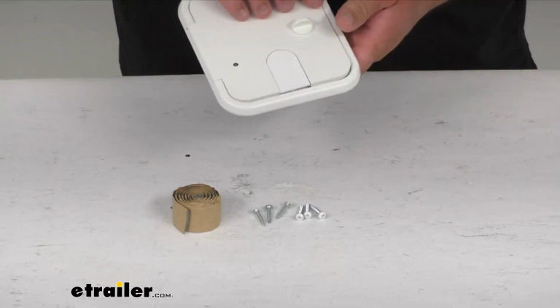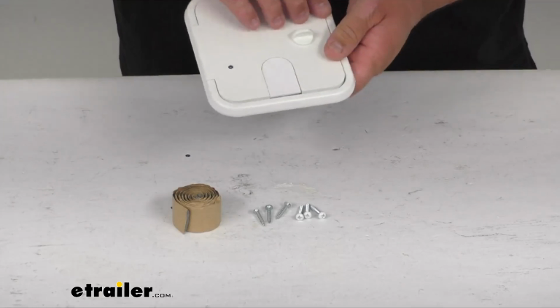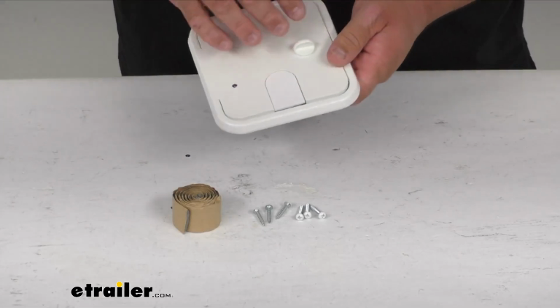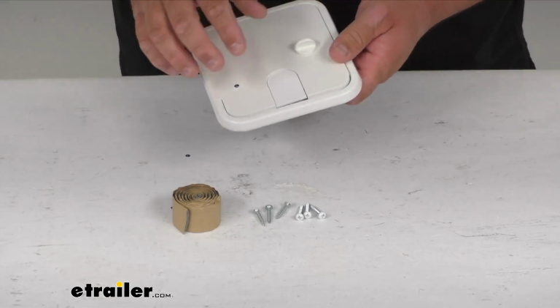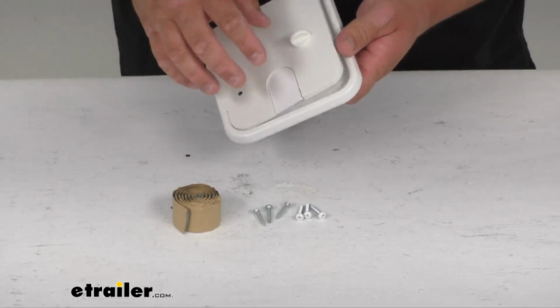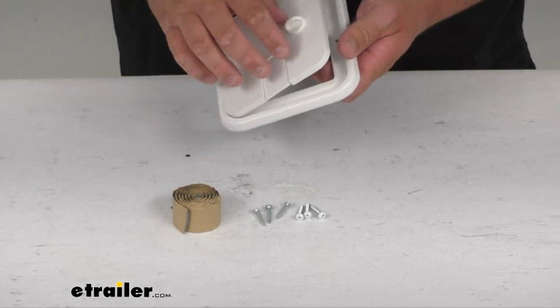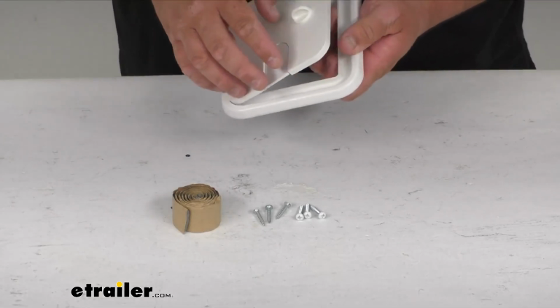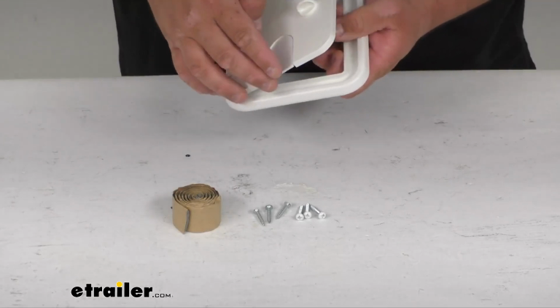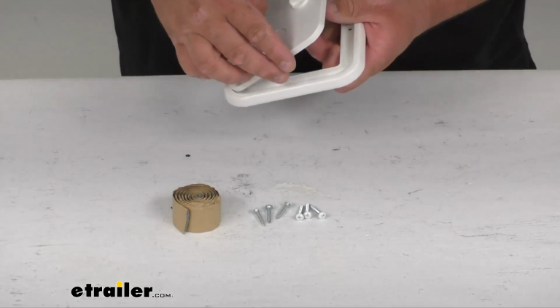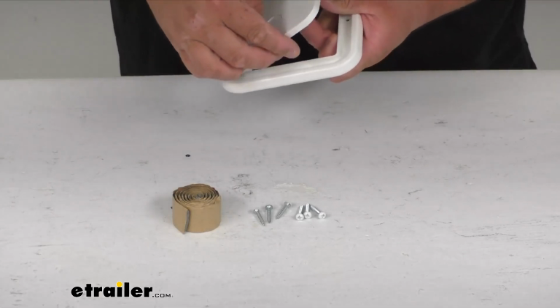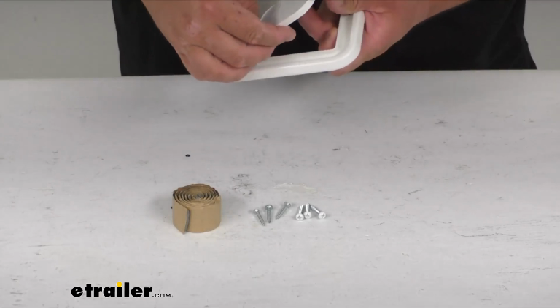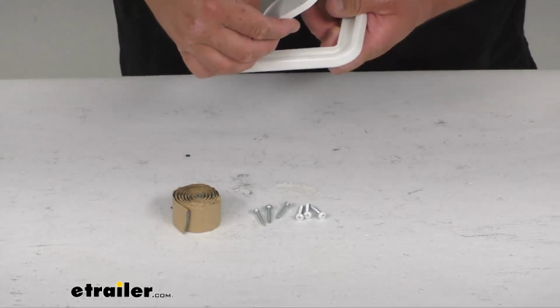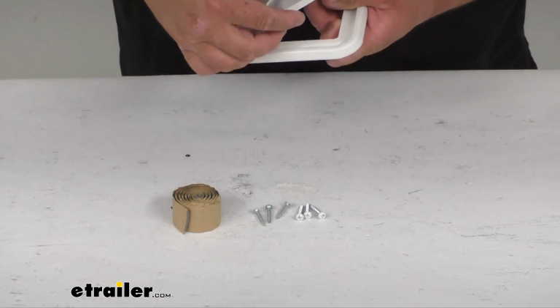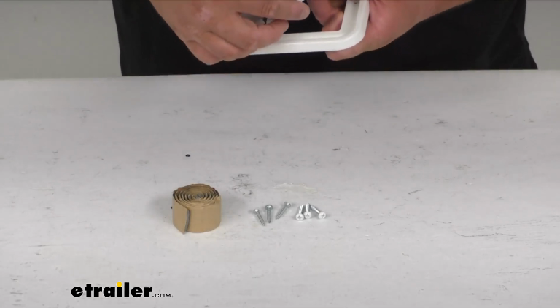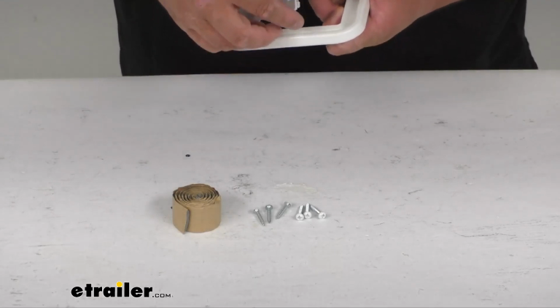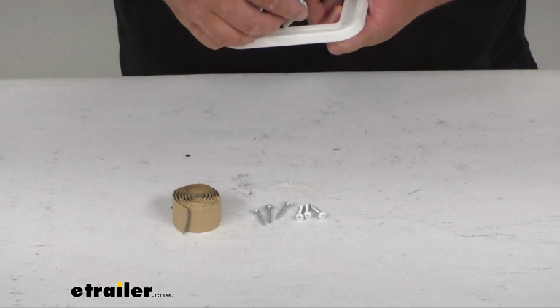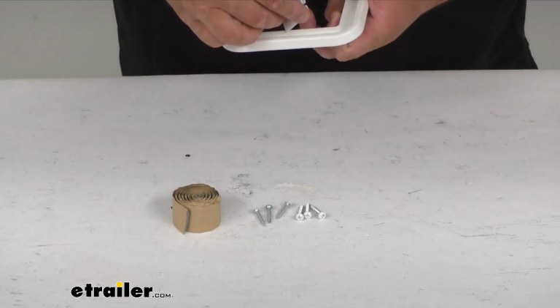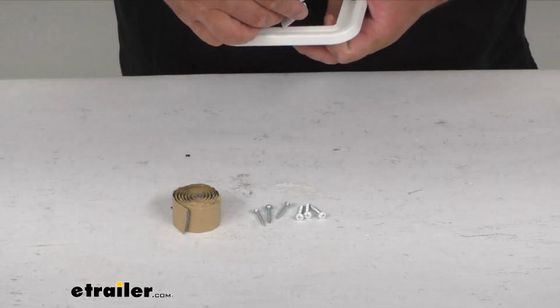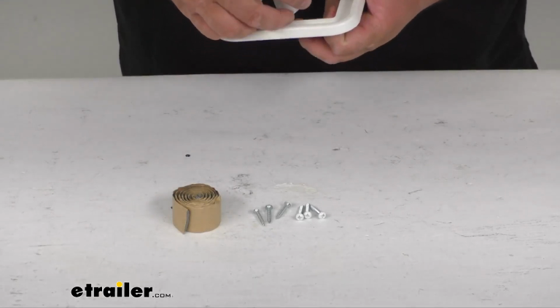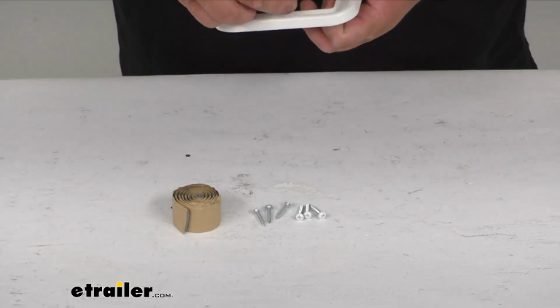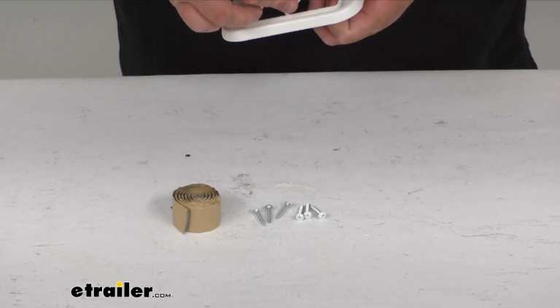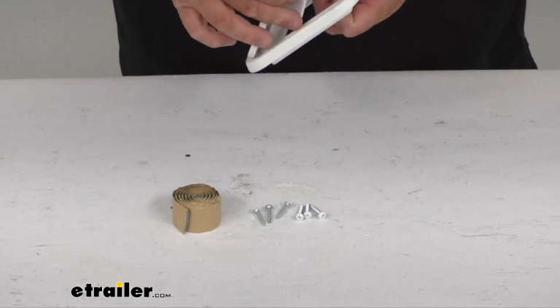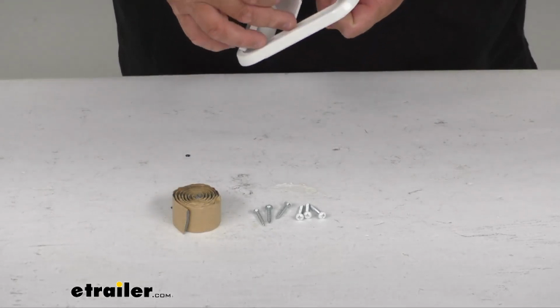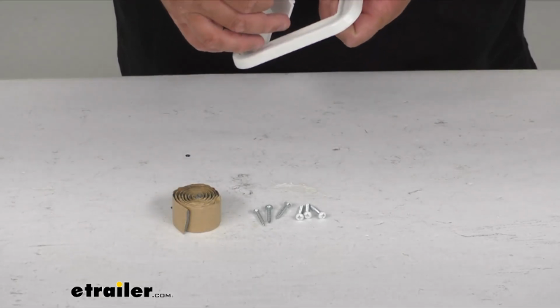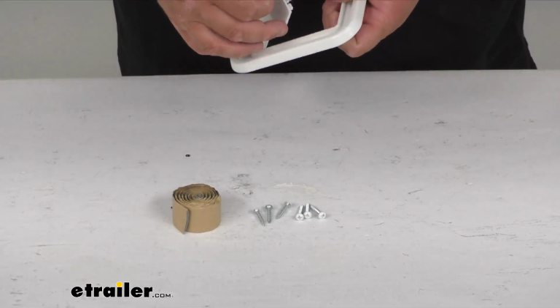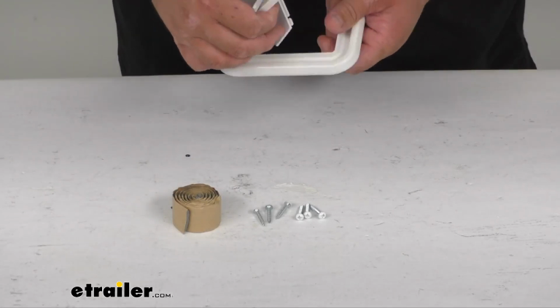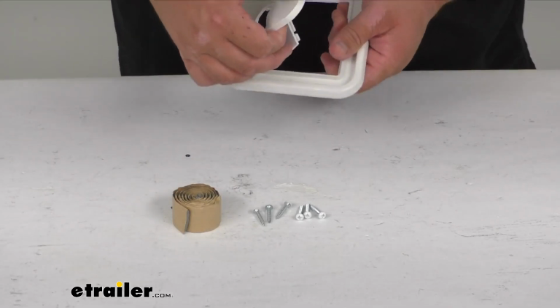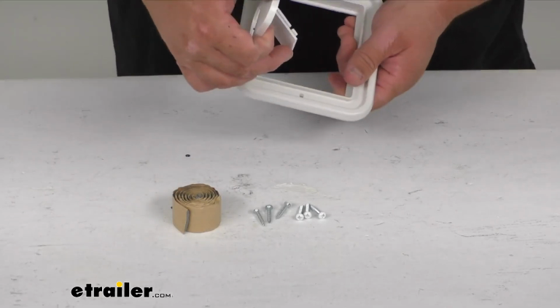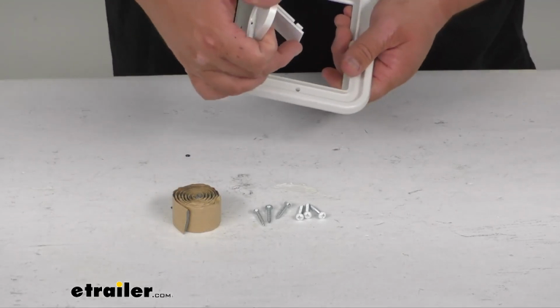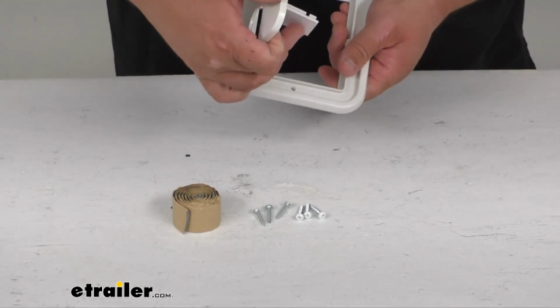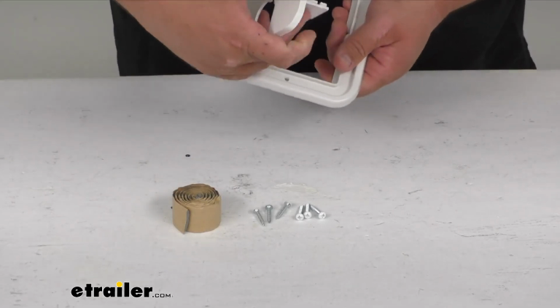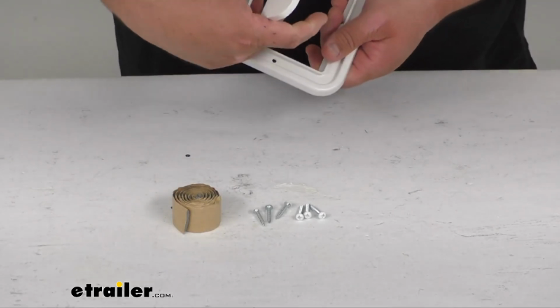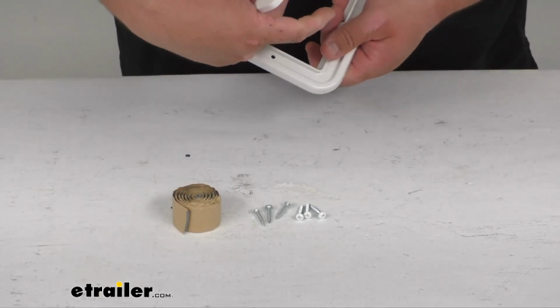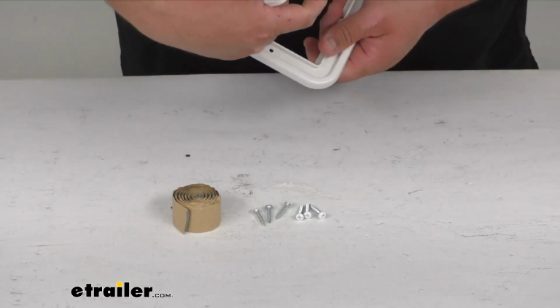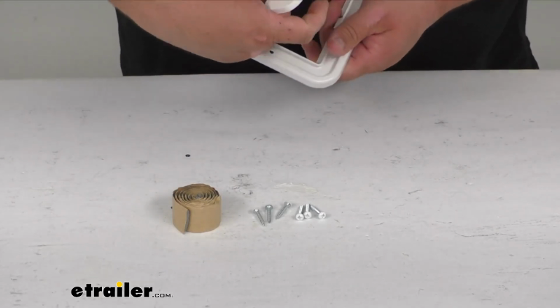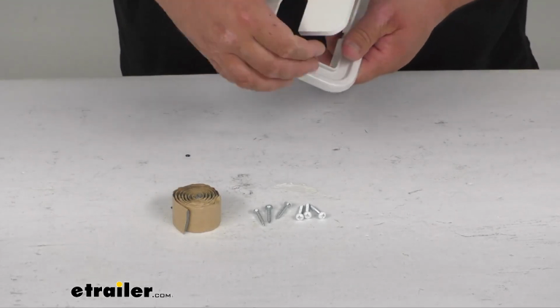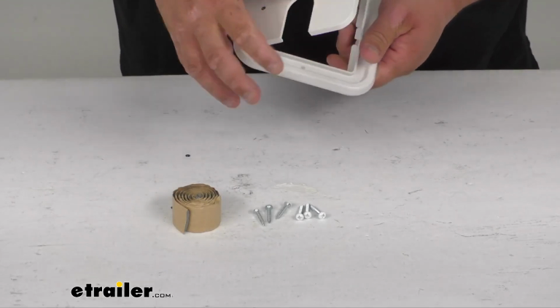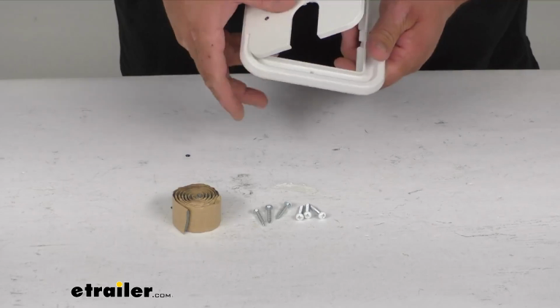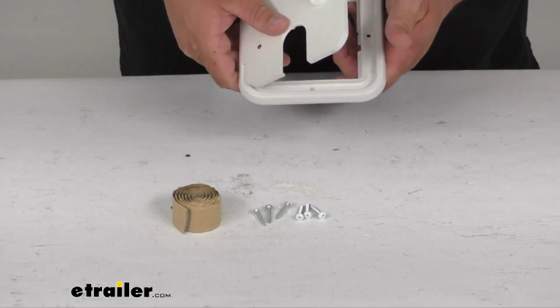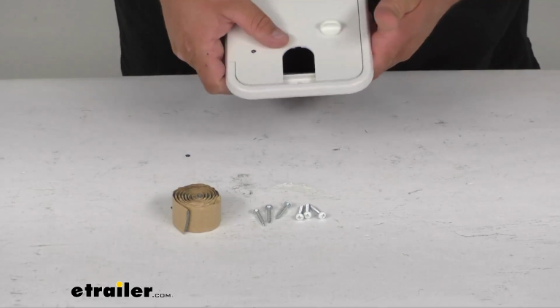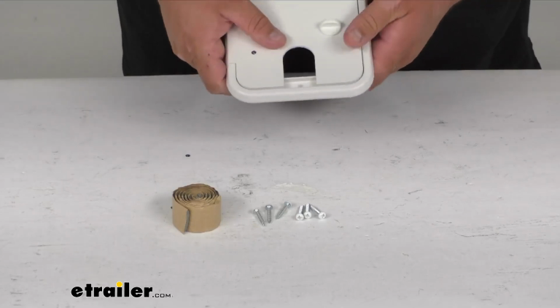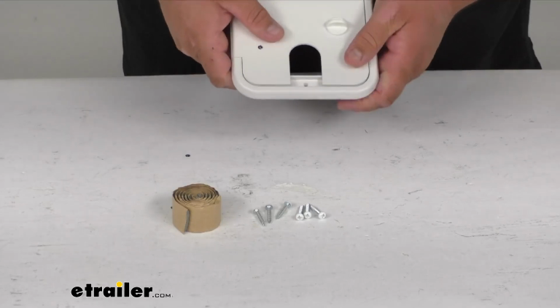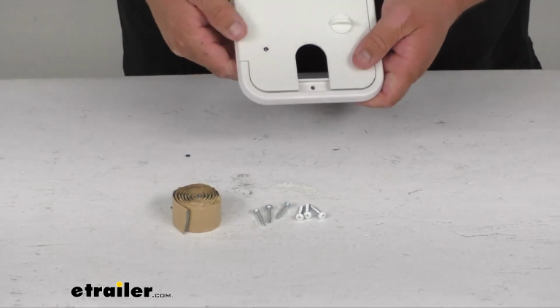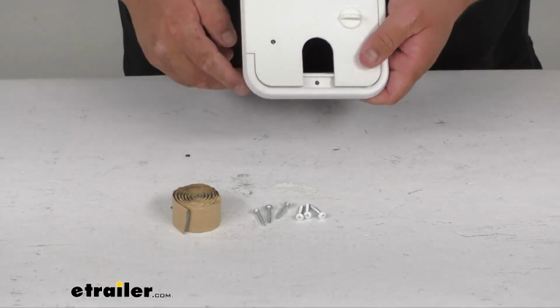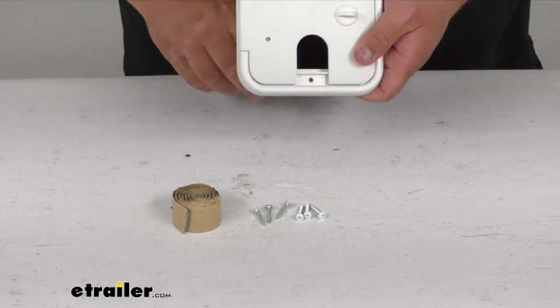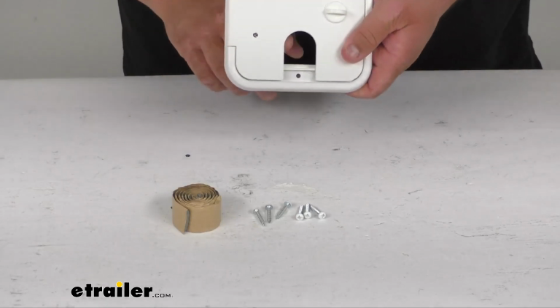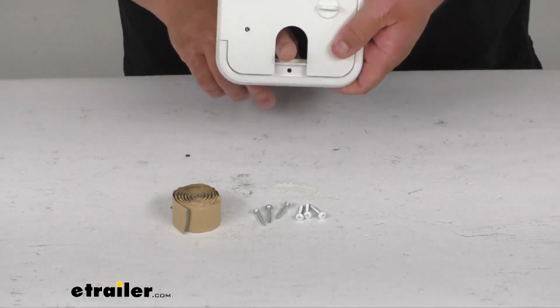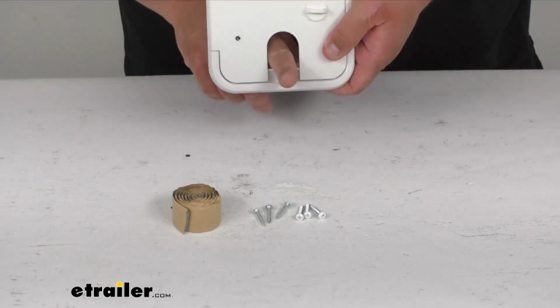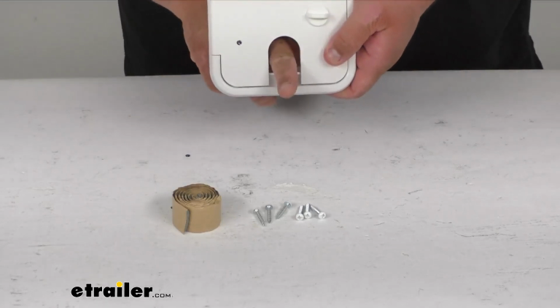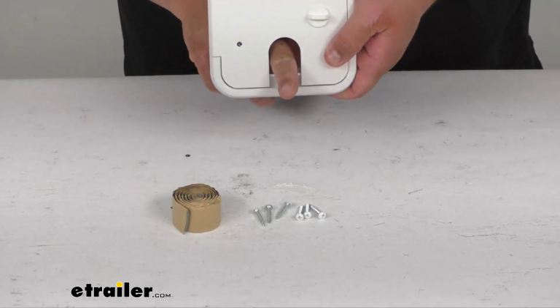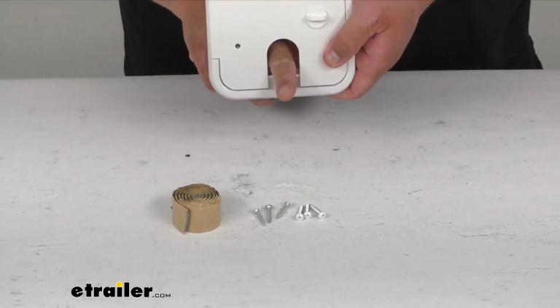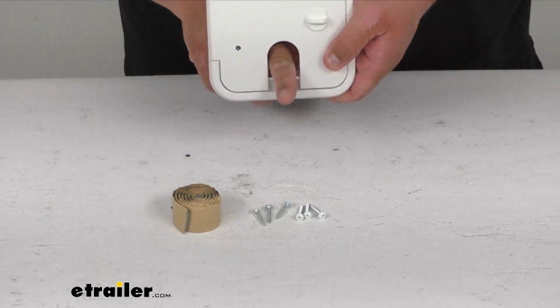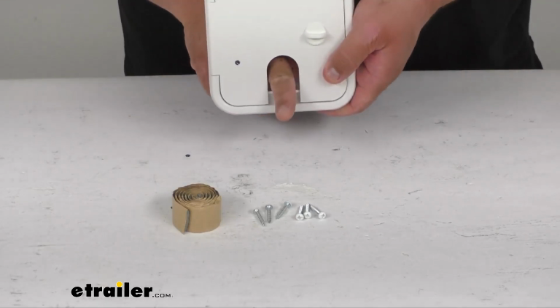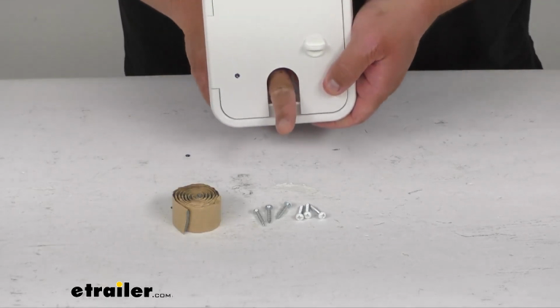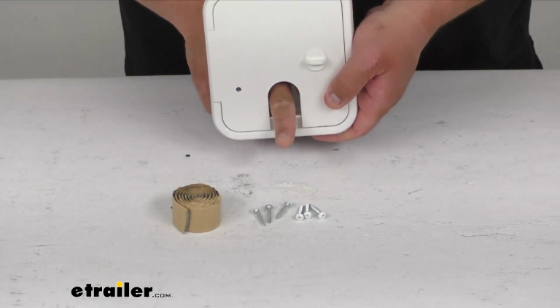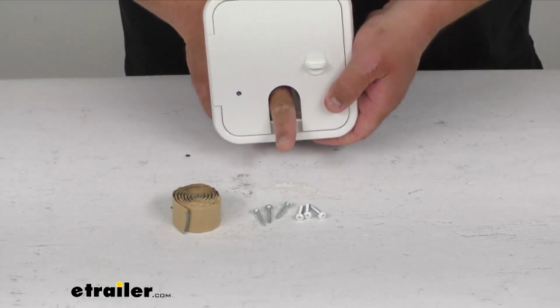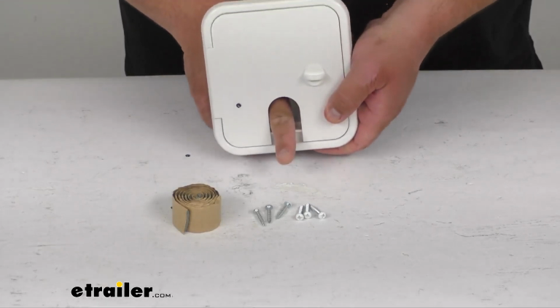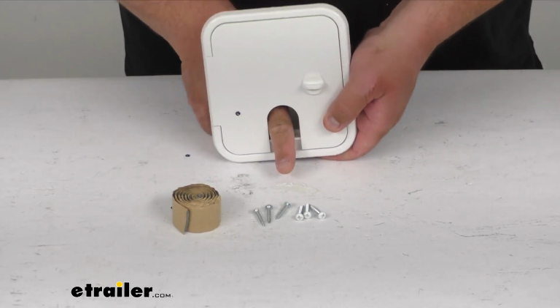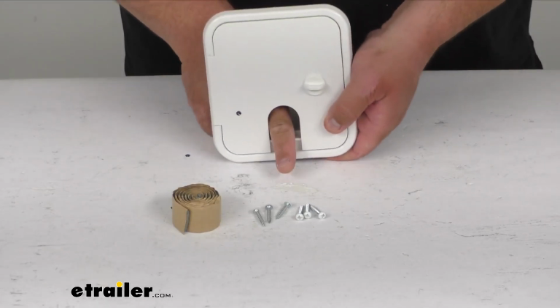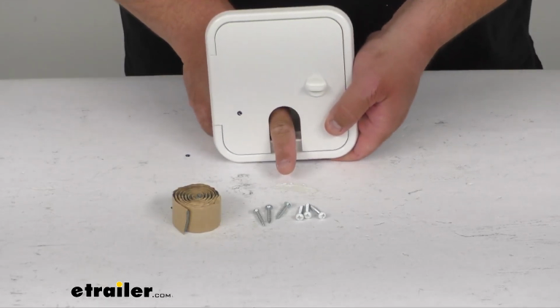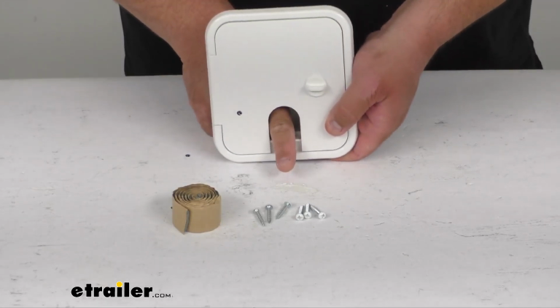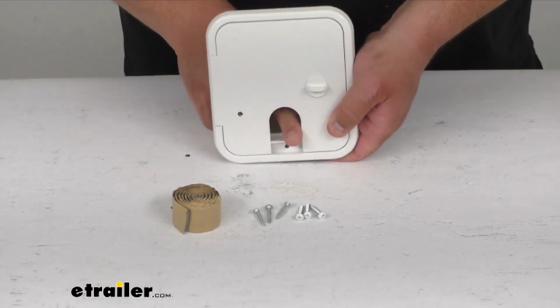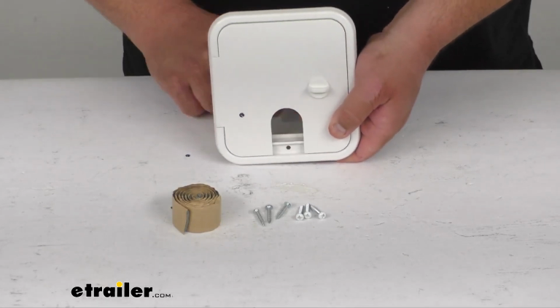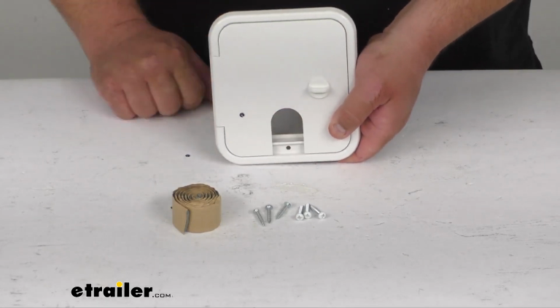It does have a nice little pass-through door. You can fold this up and just have the cable sticking out through it.